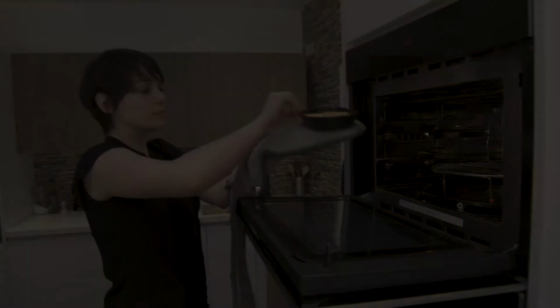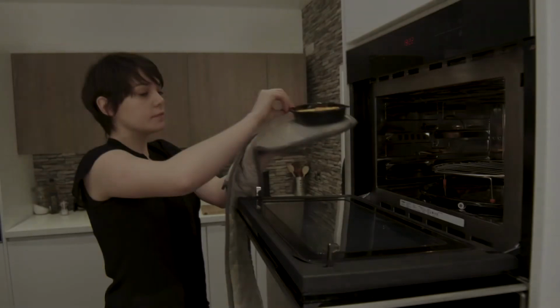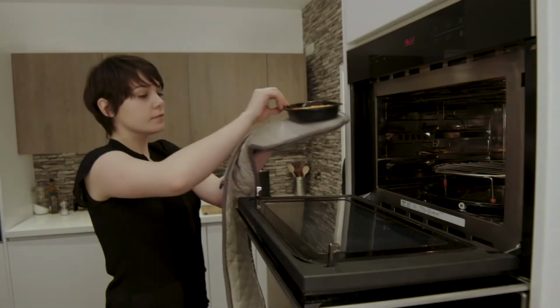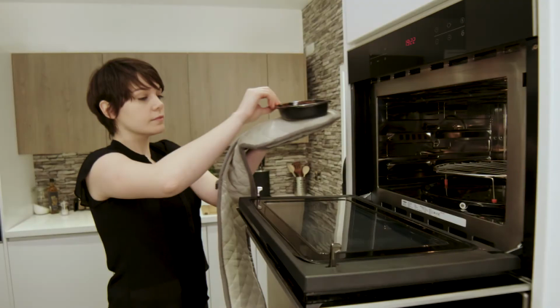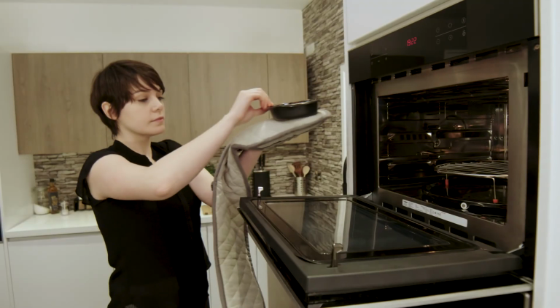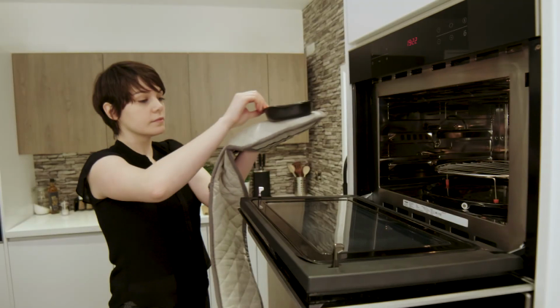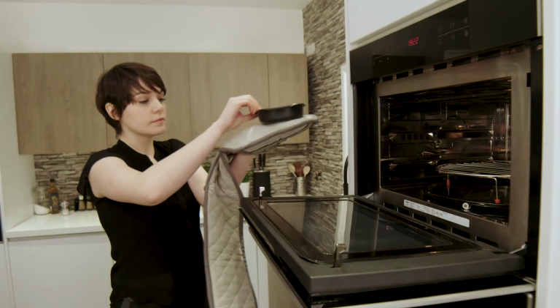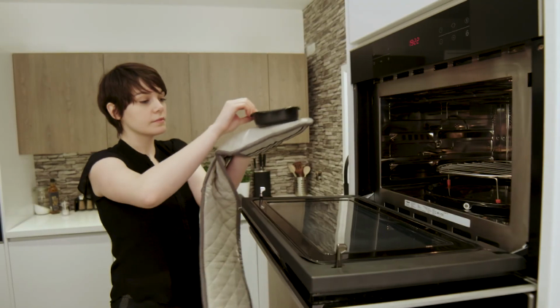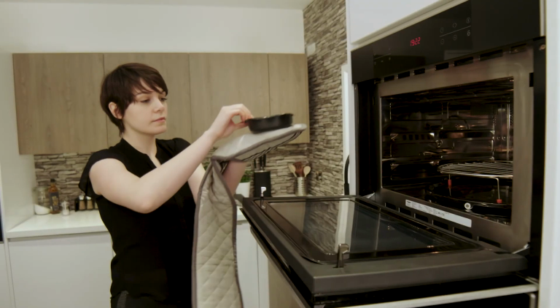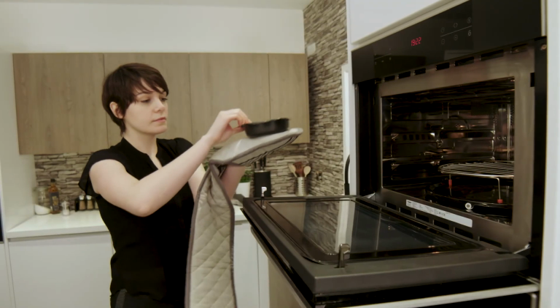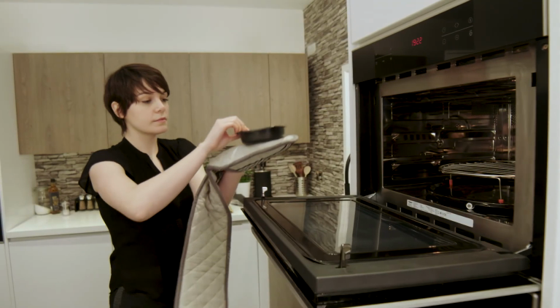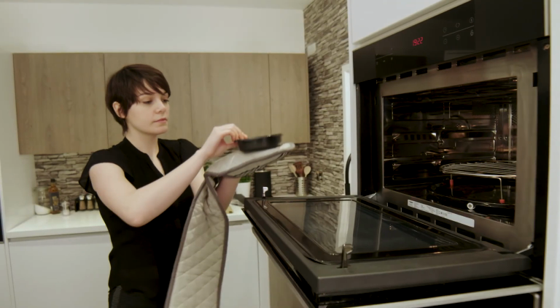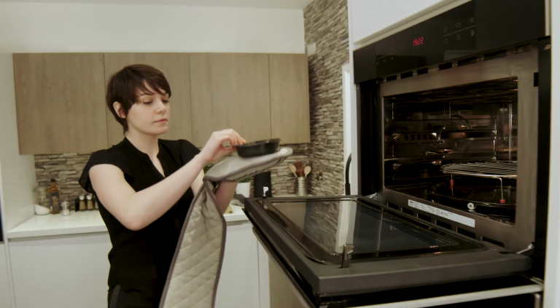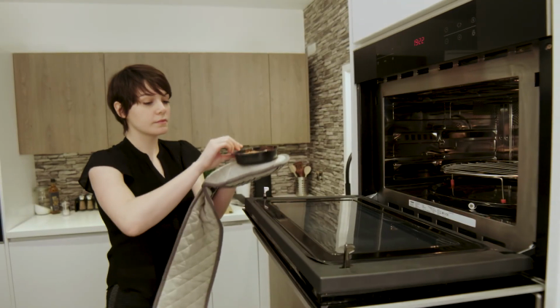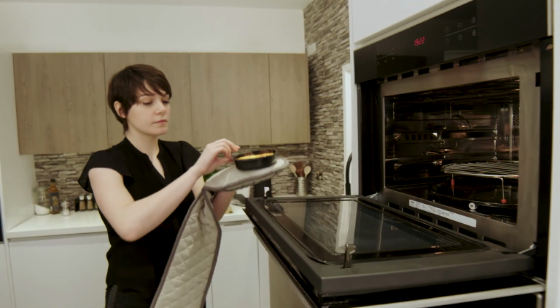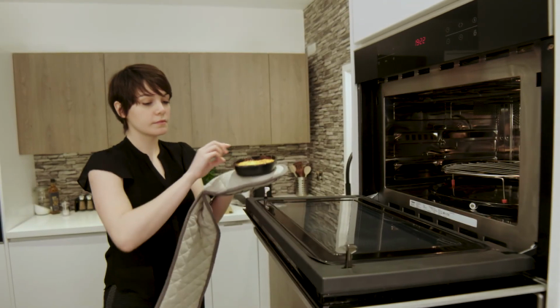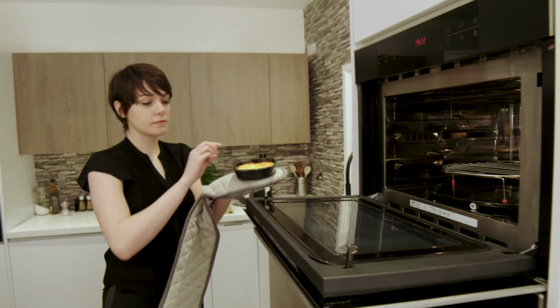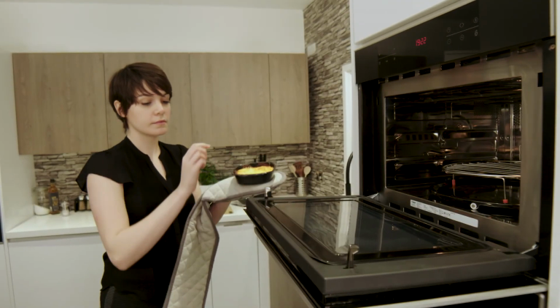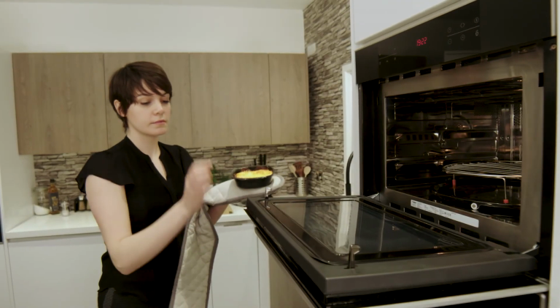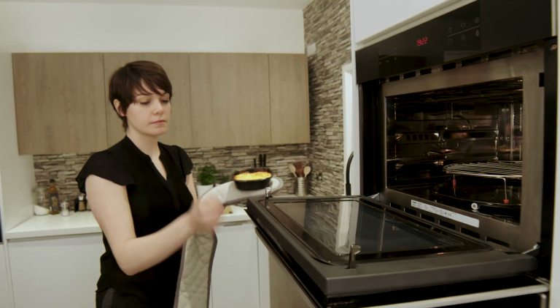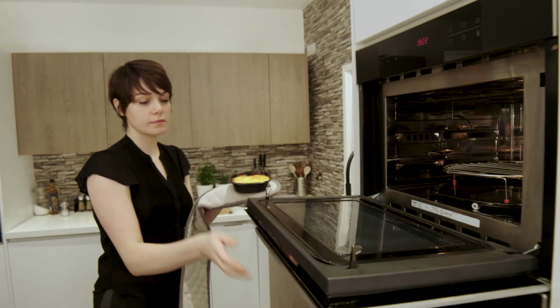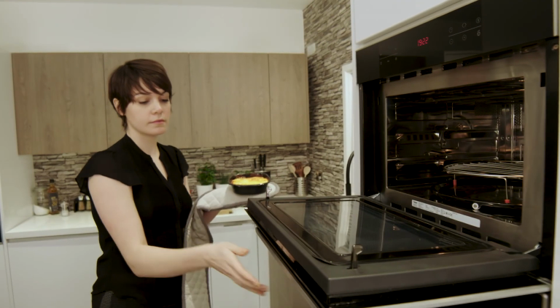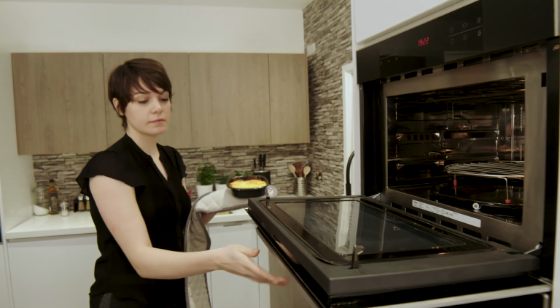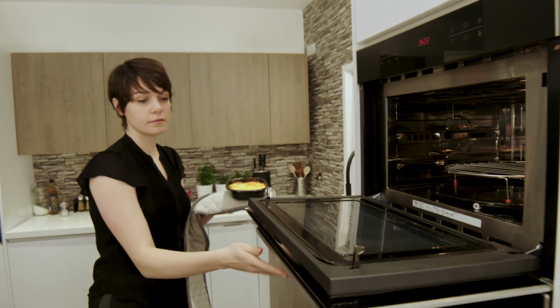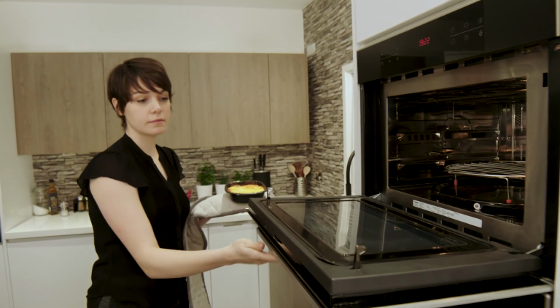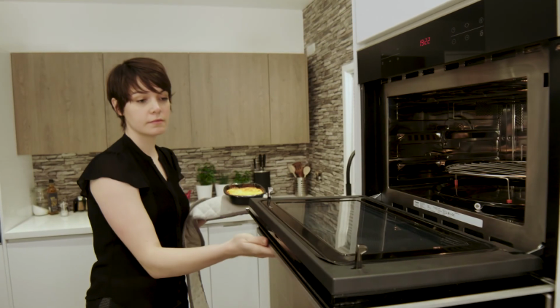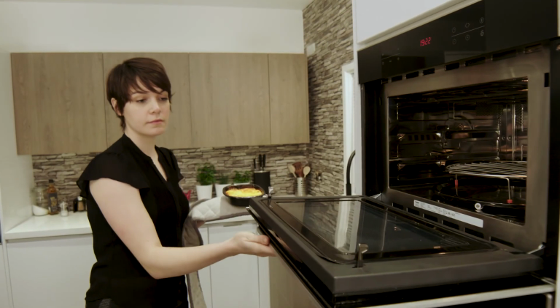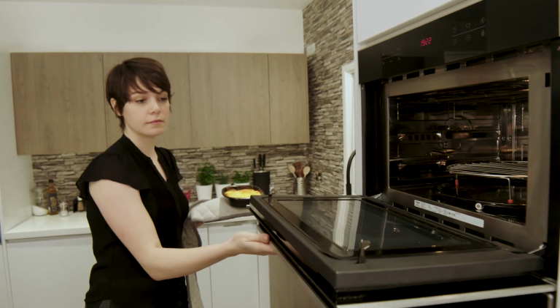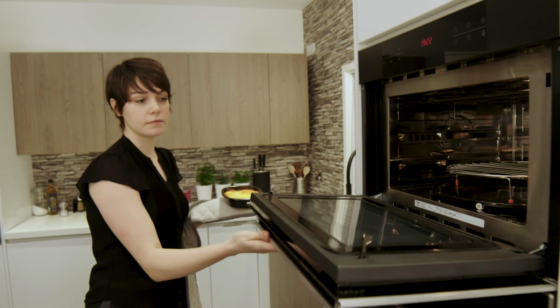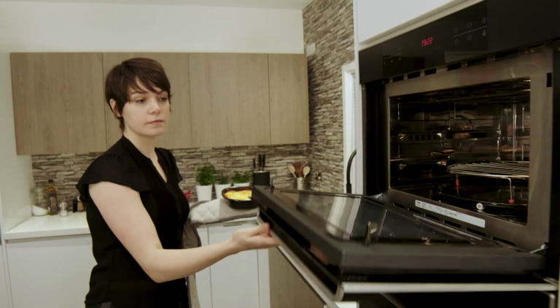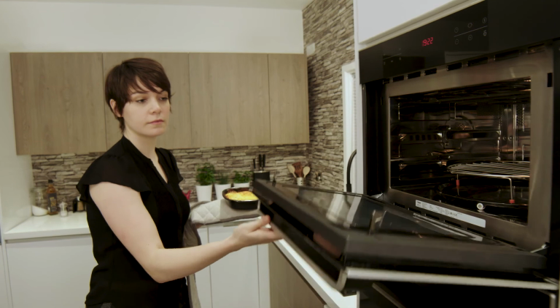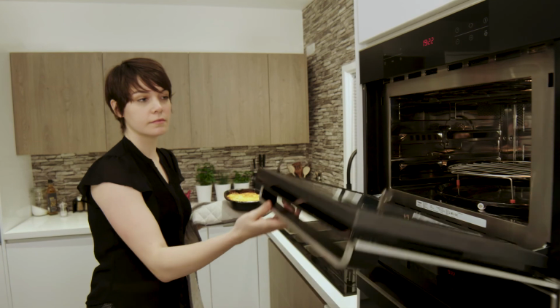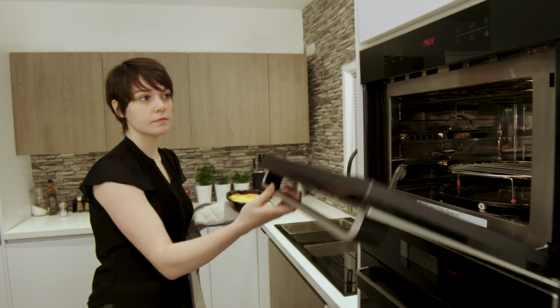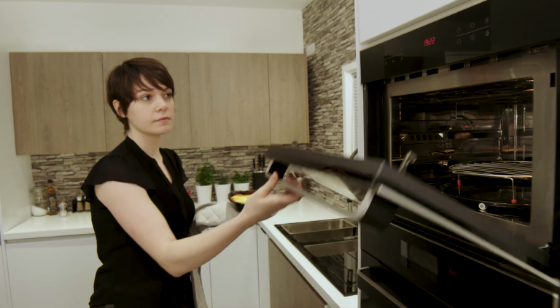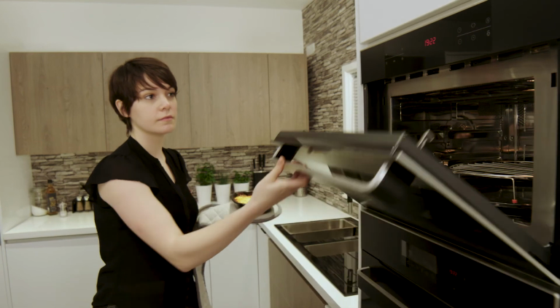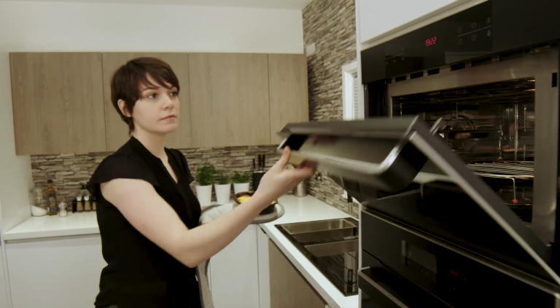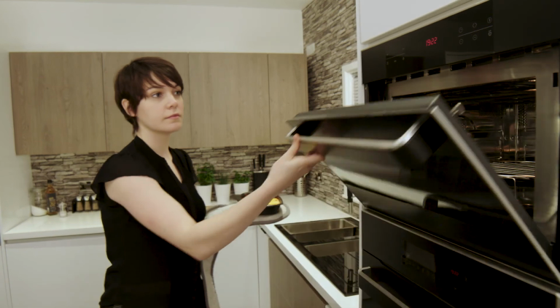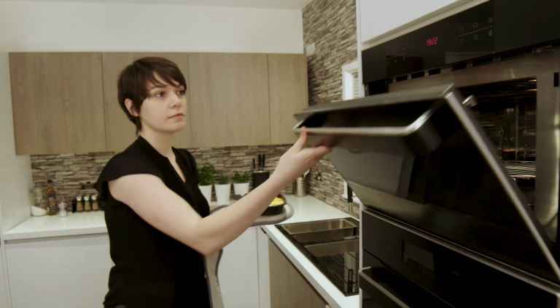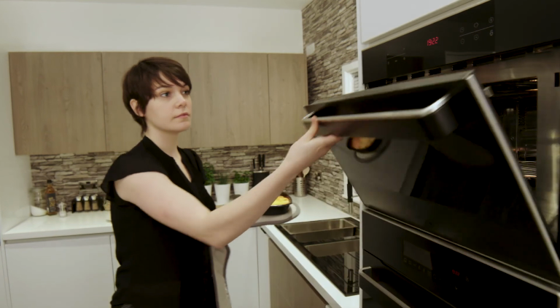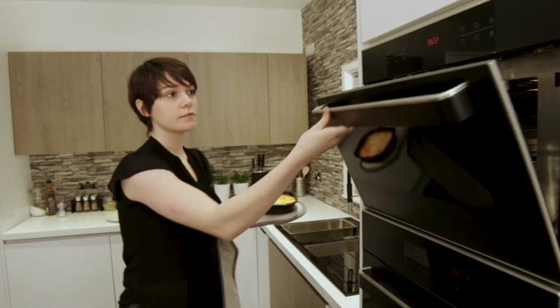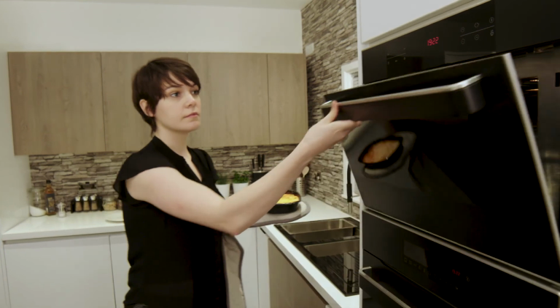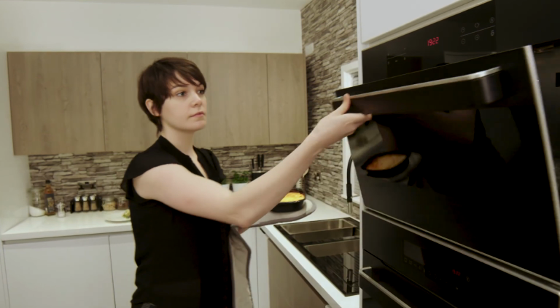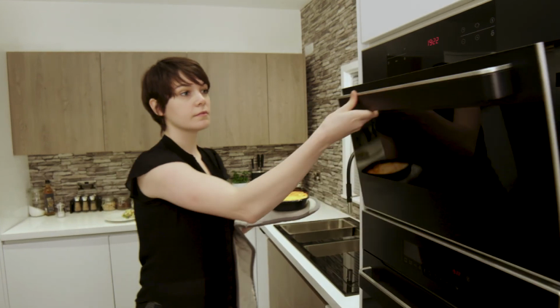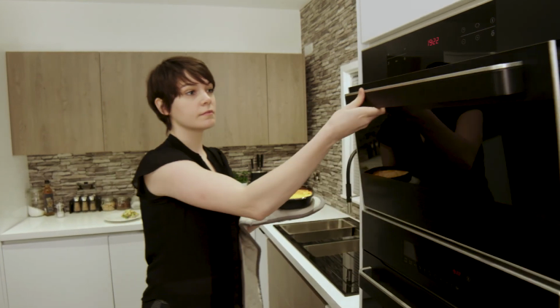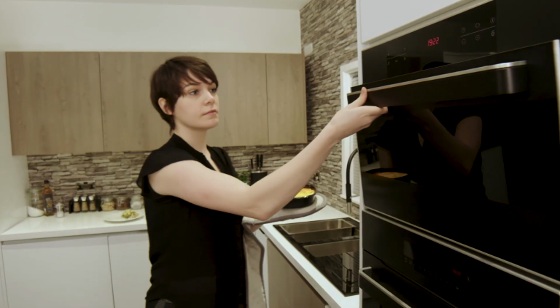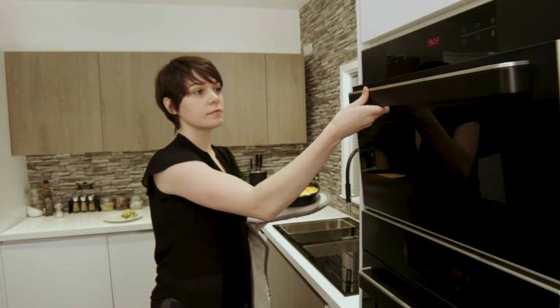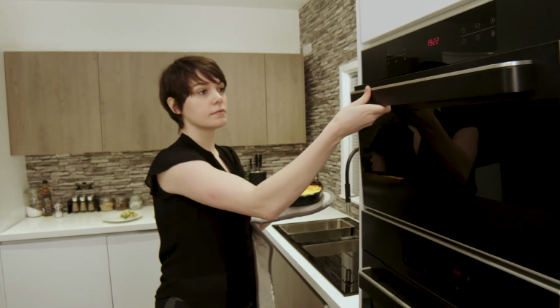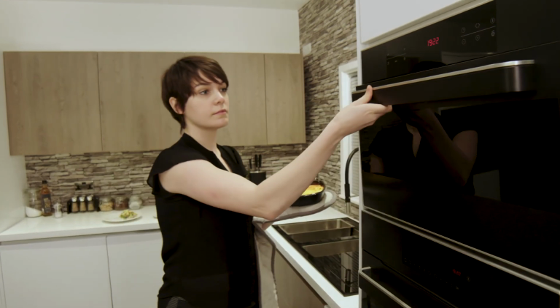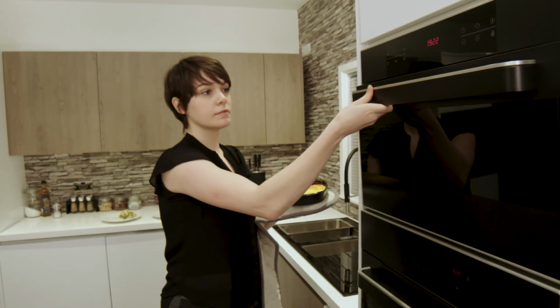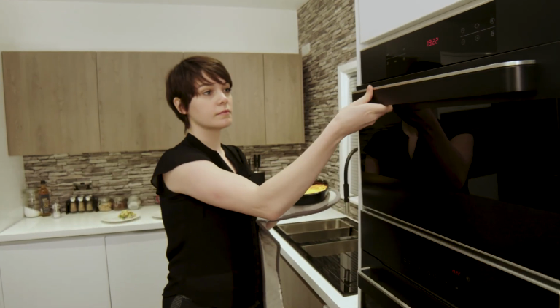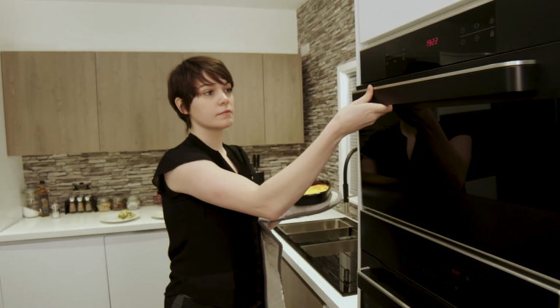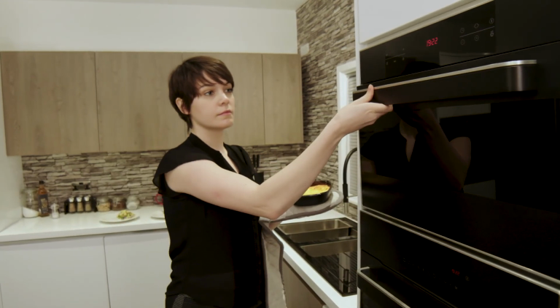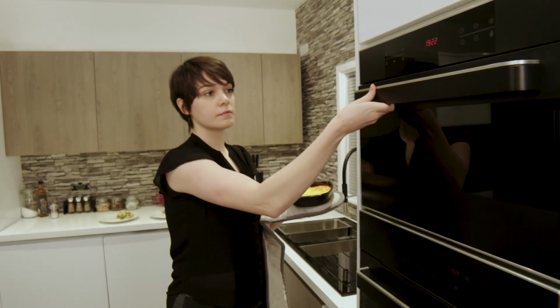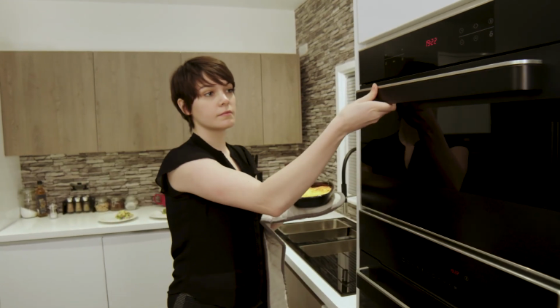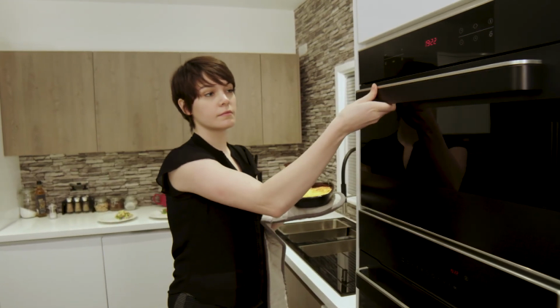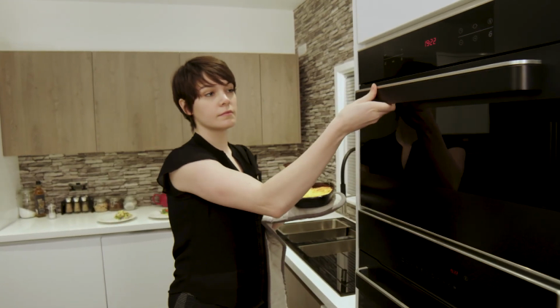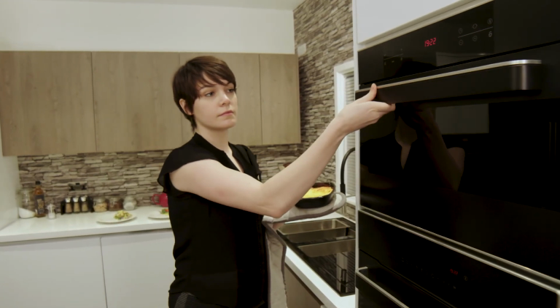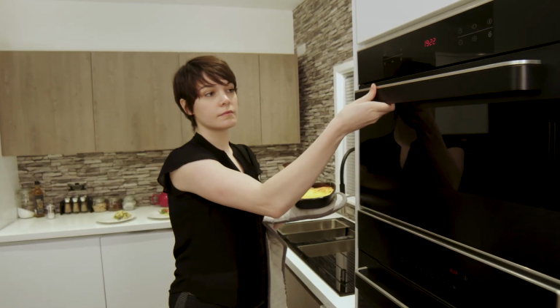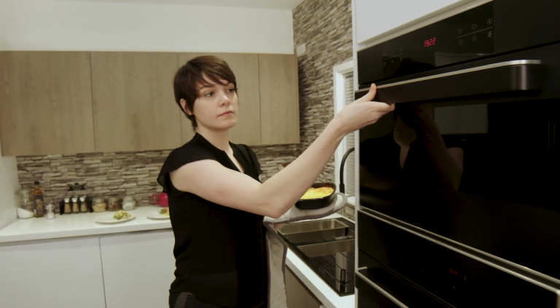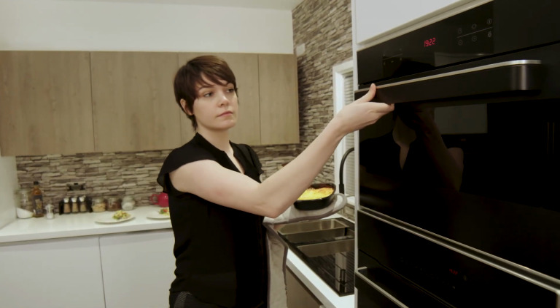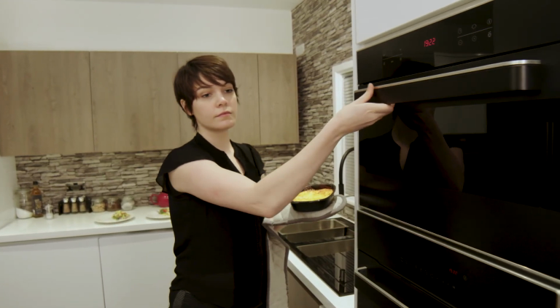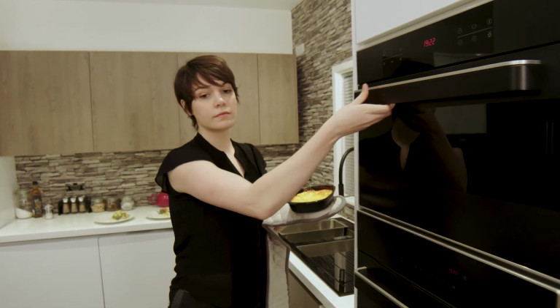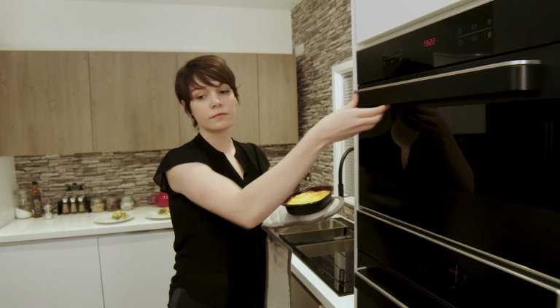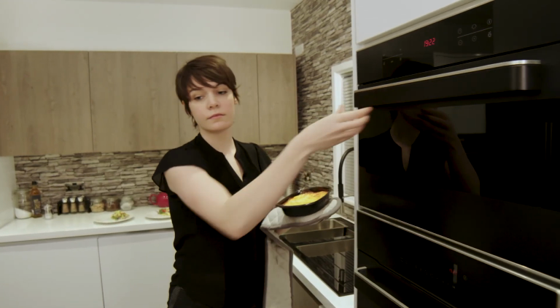The CDA VK970 designer collection oven, built for your life.